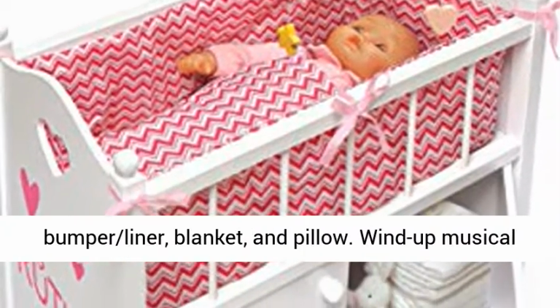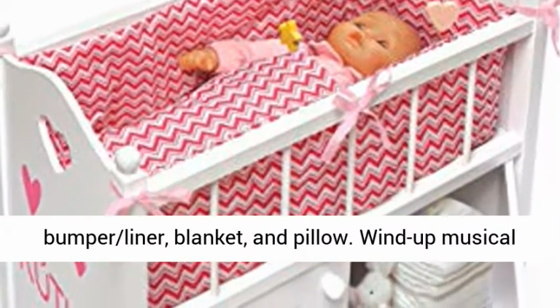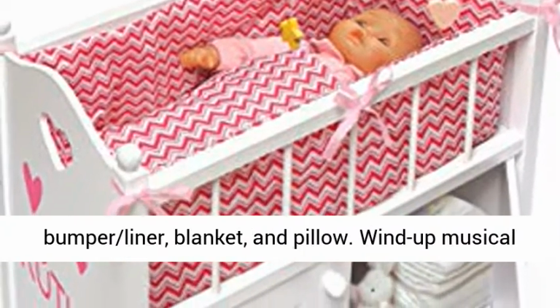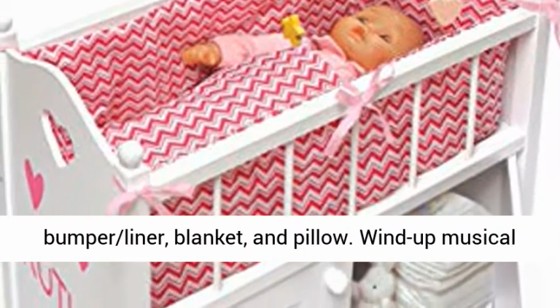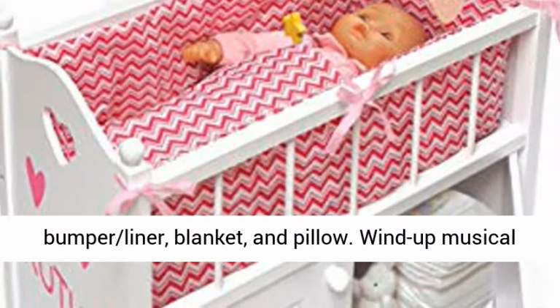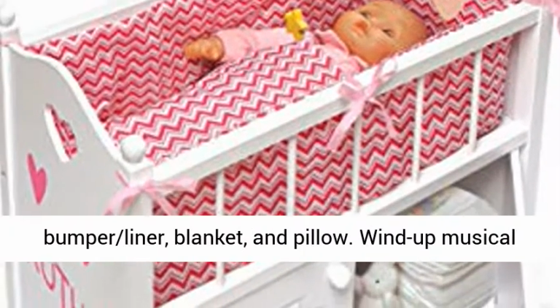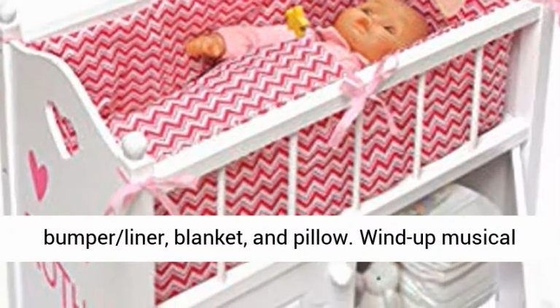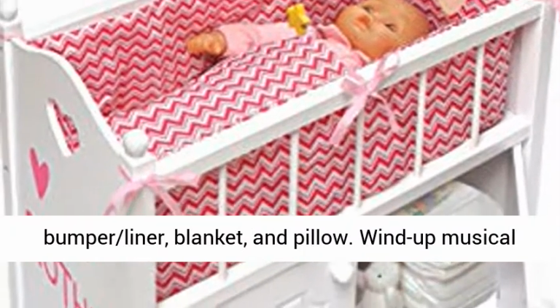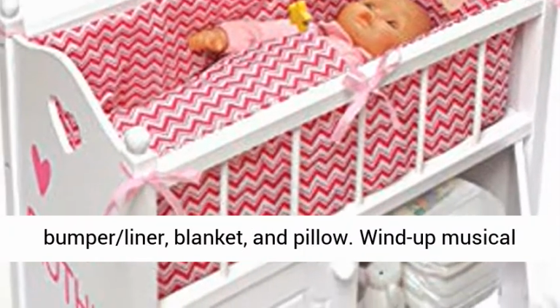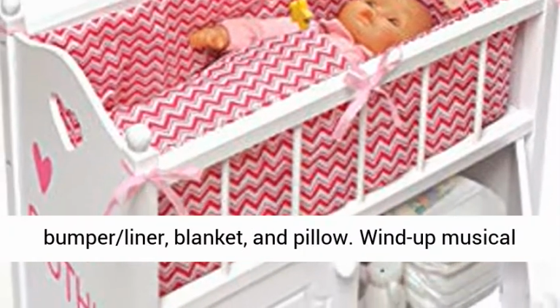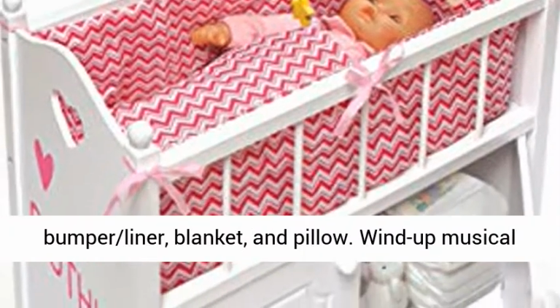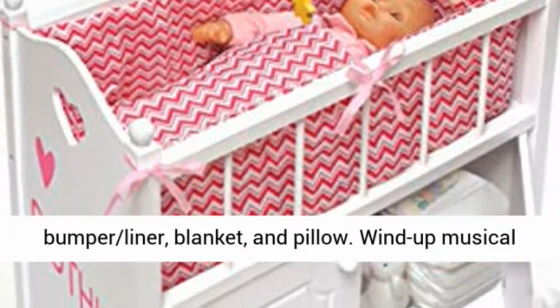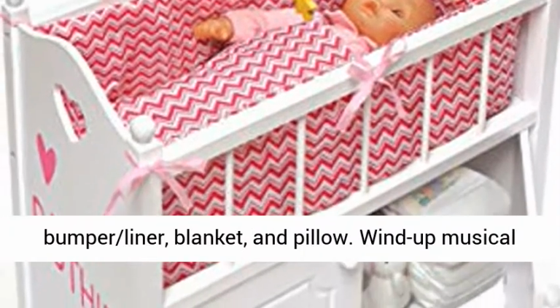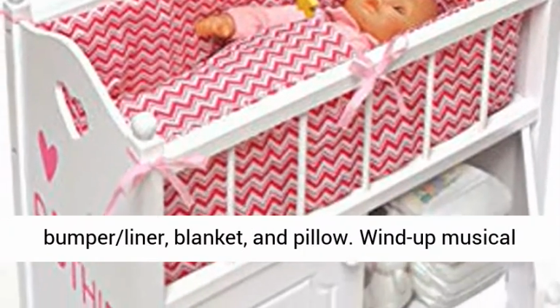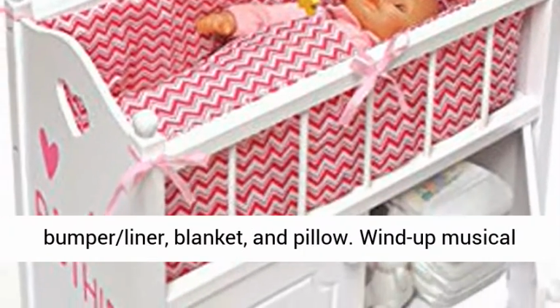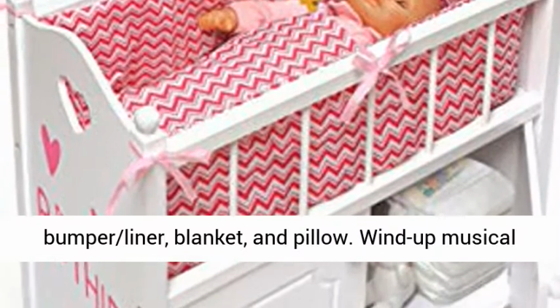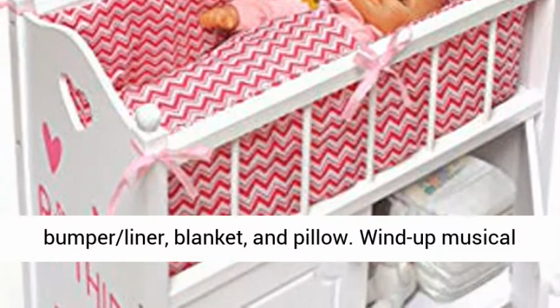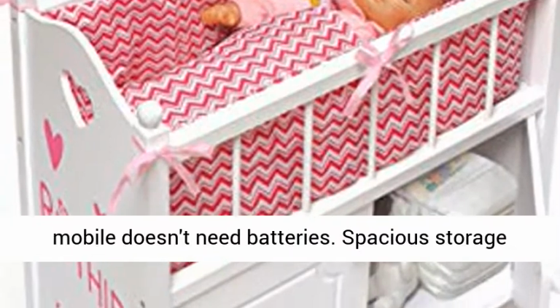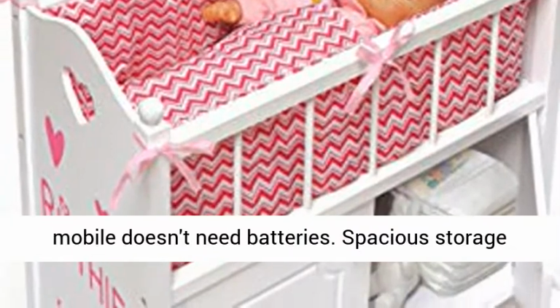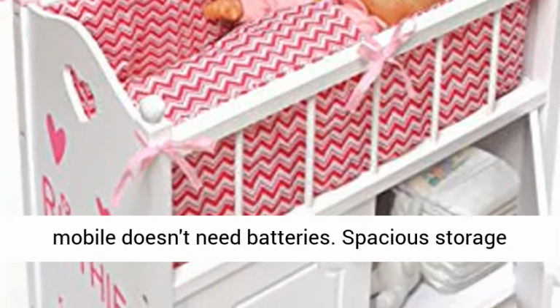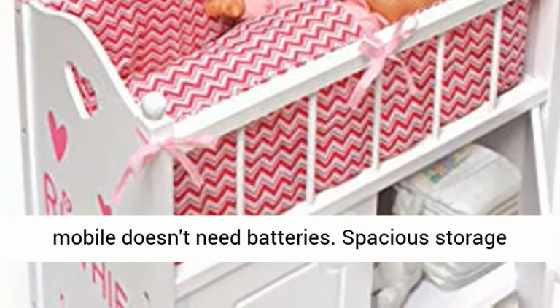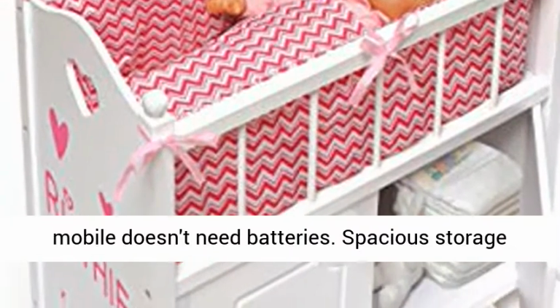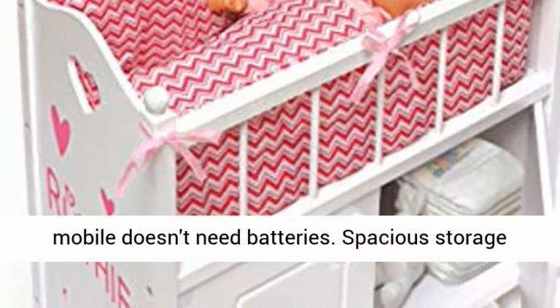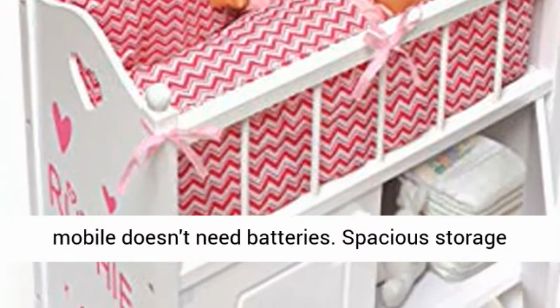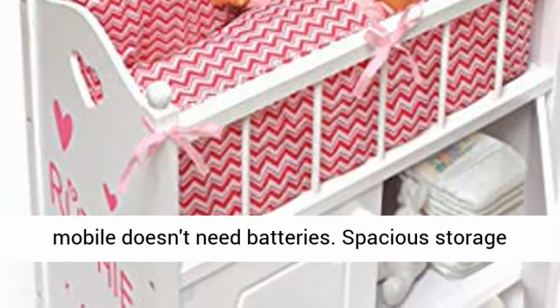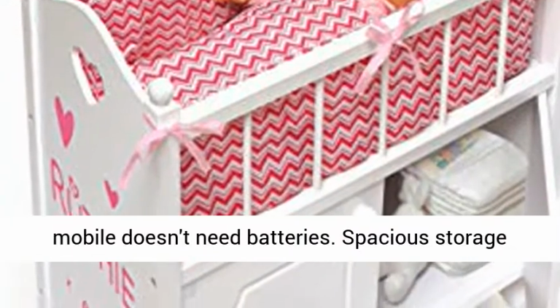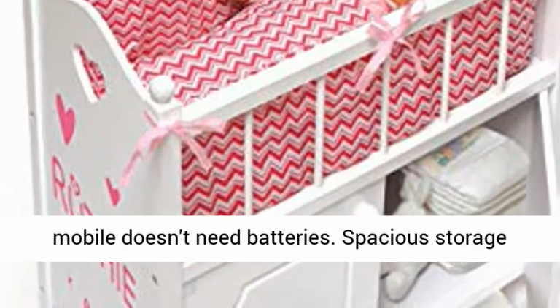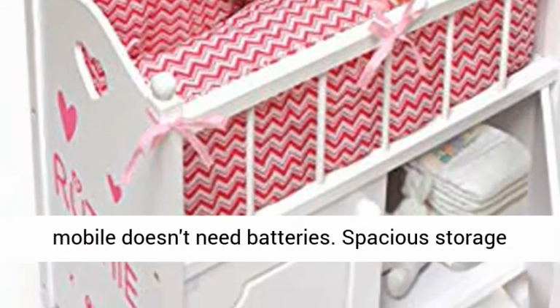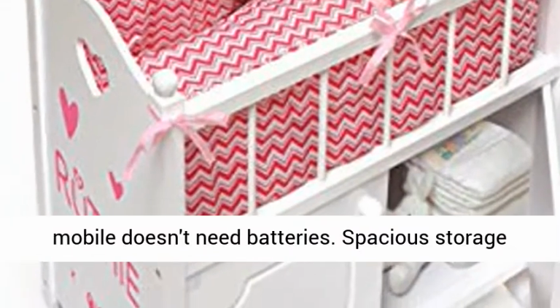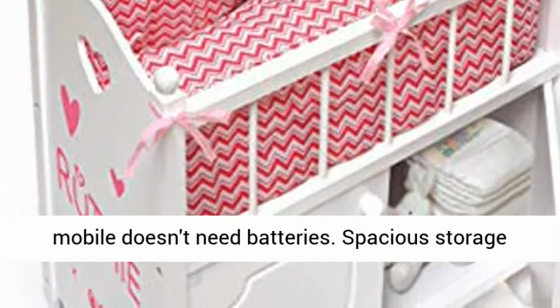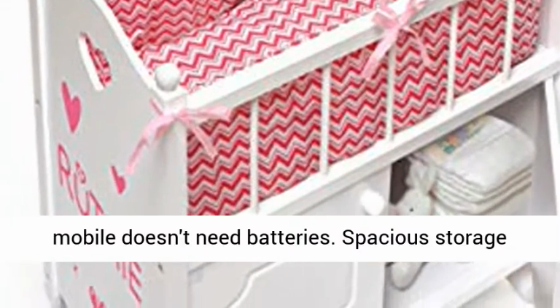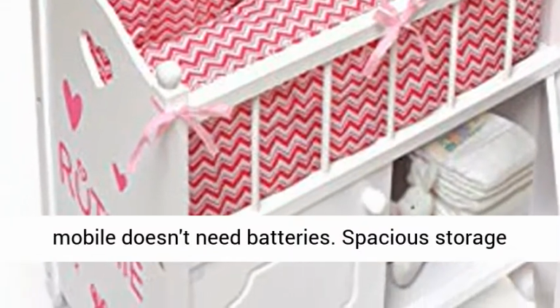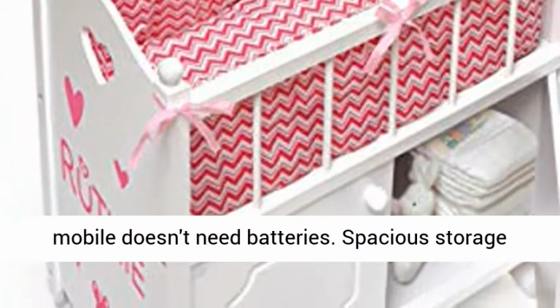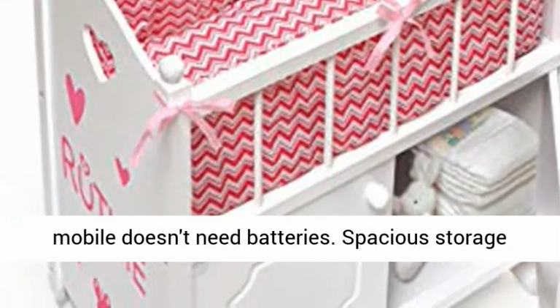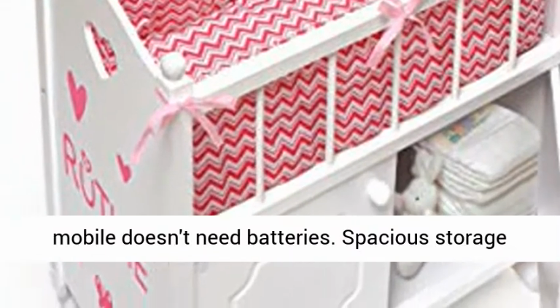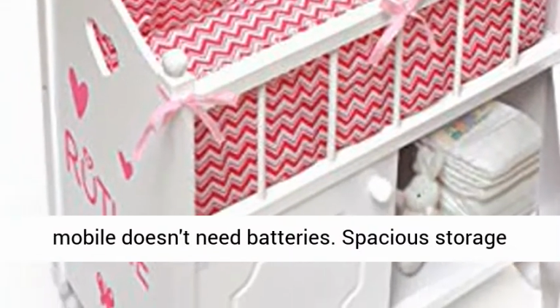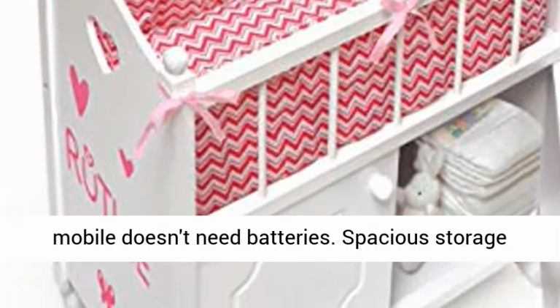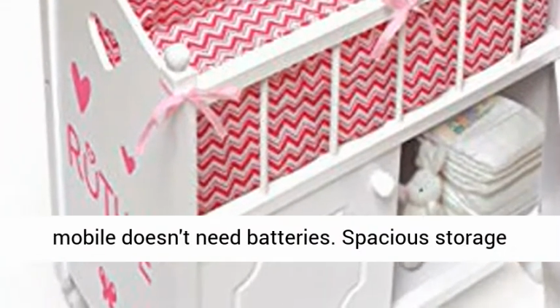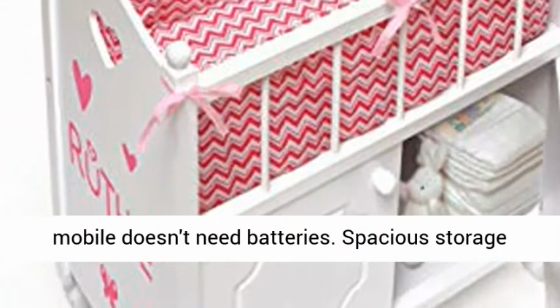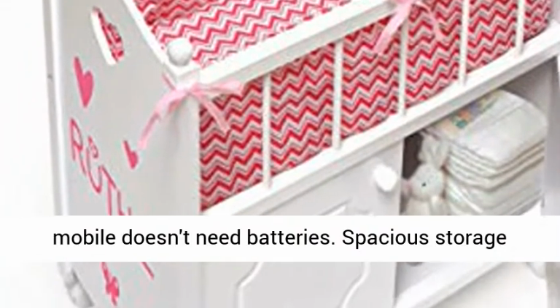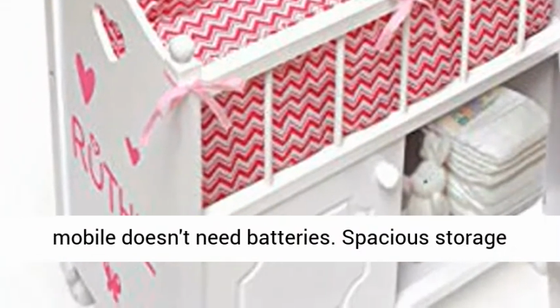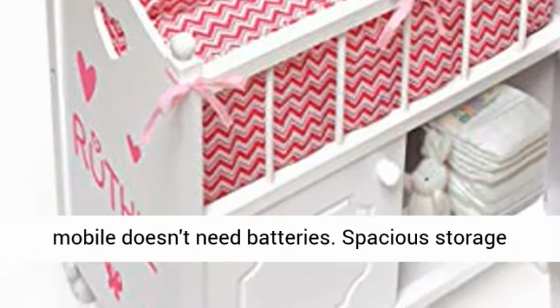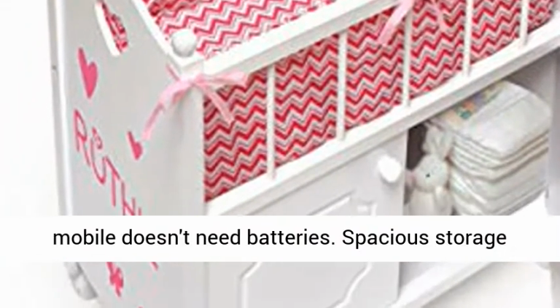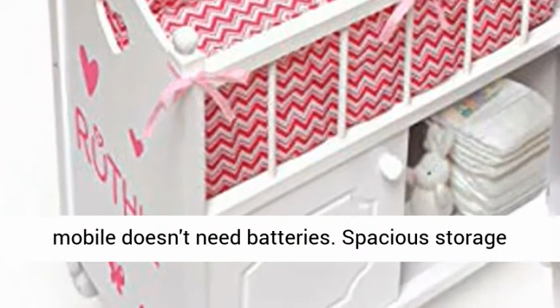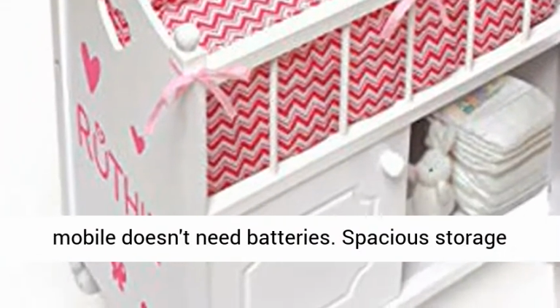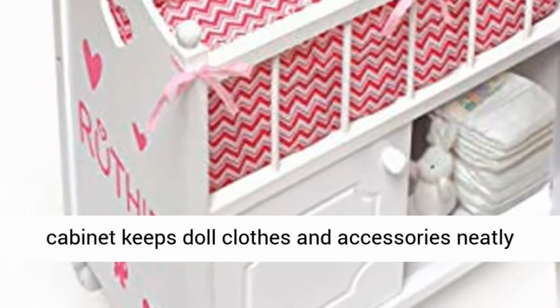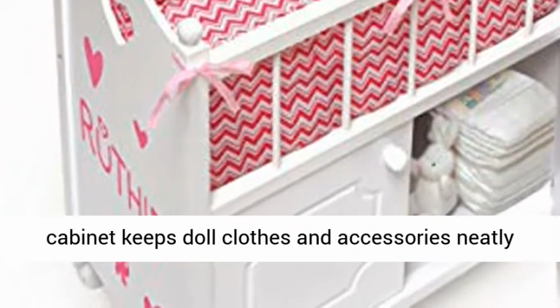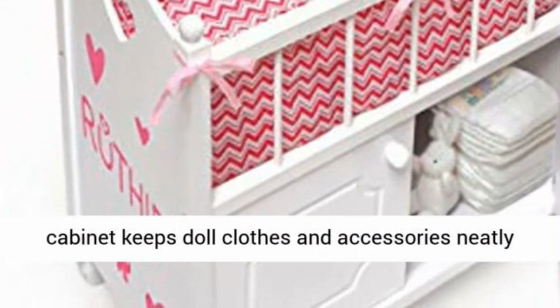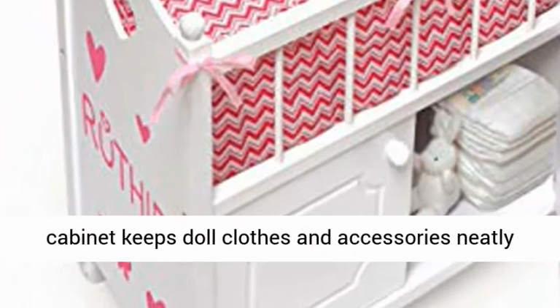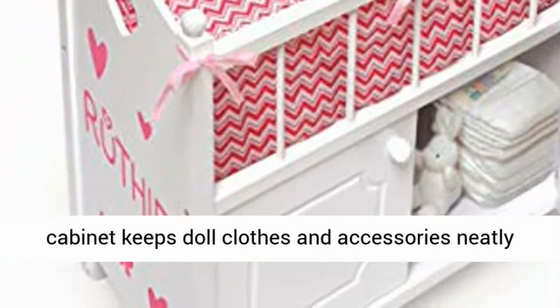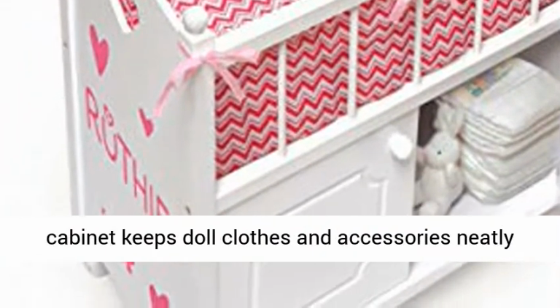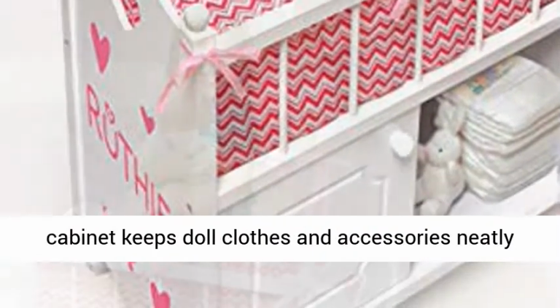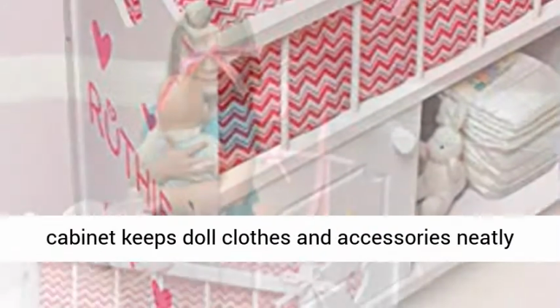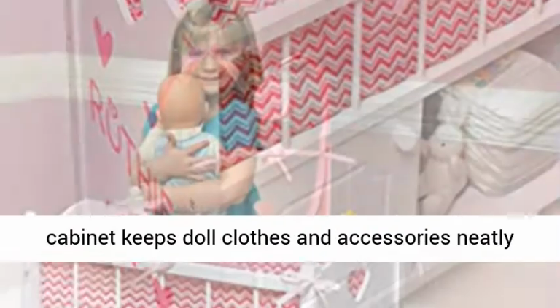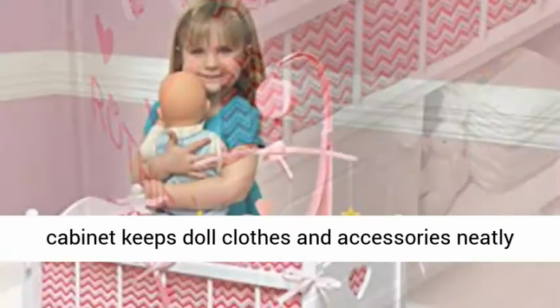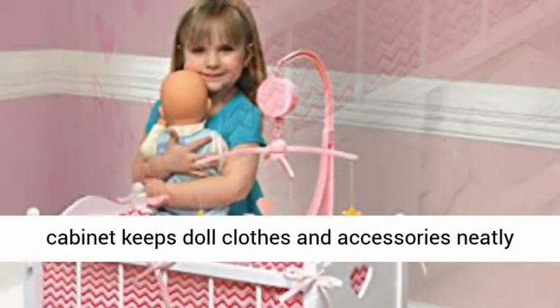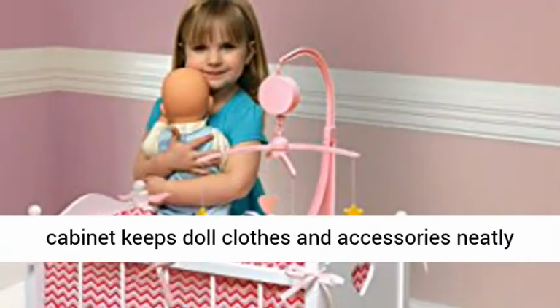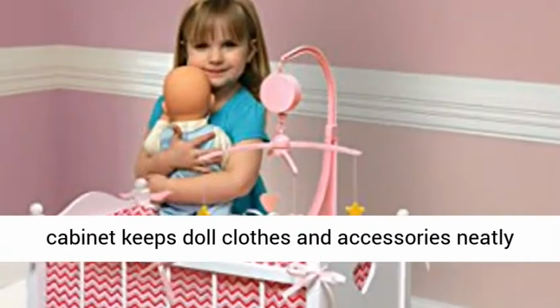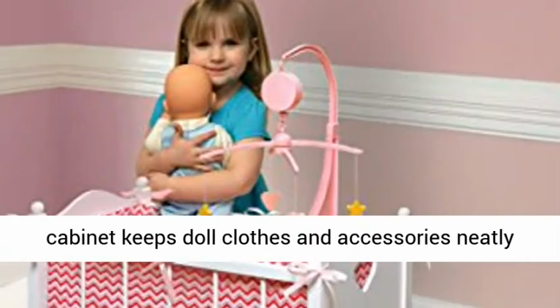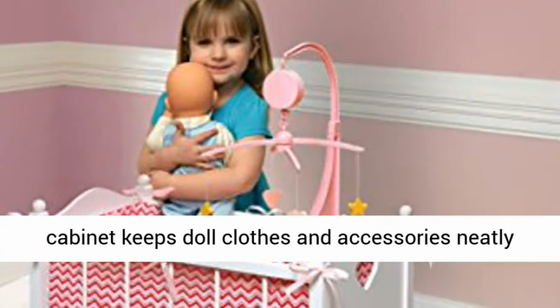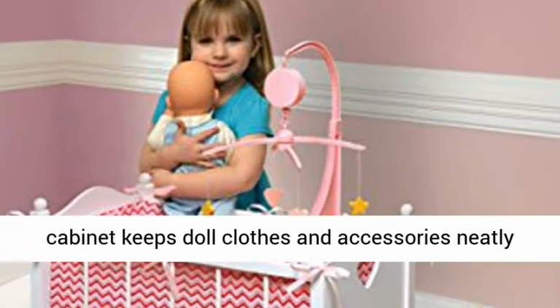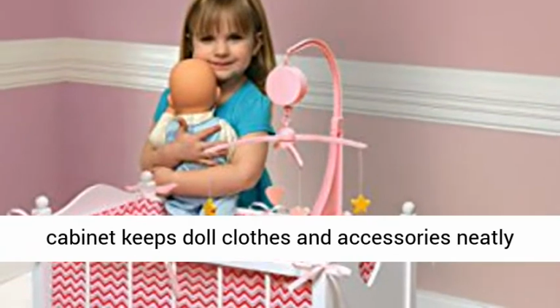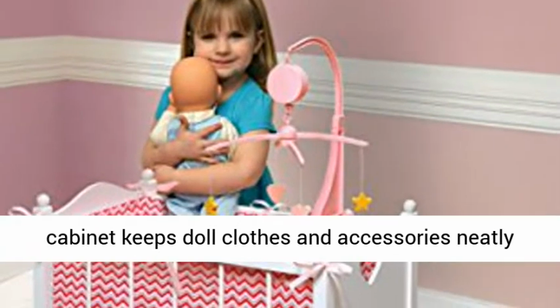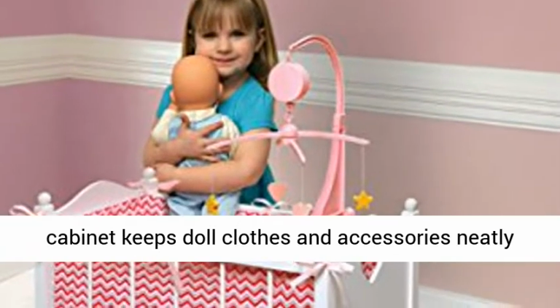Wind-up musical mobile doesn't need batteries. Spacious storage cabinet keeps doll clothes and accessories neatly organized.